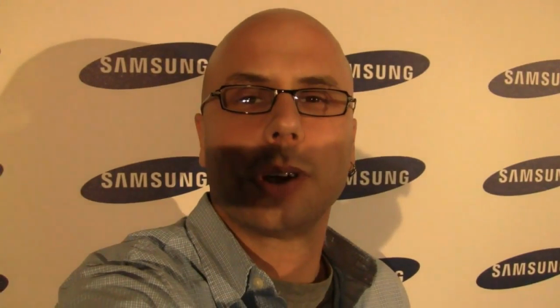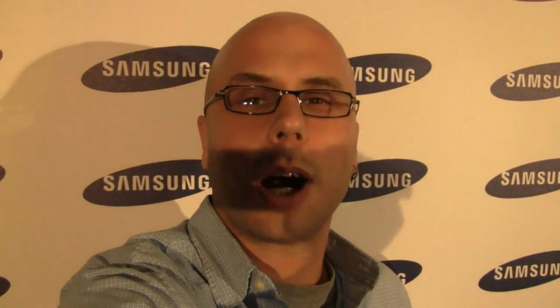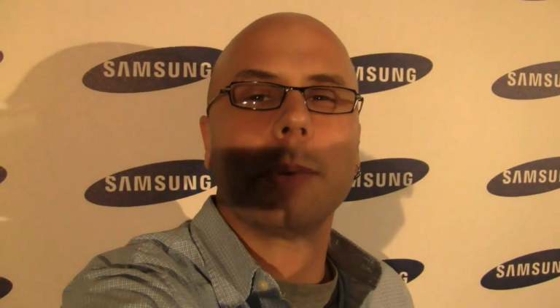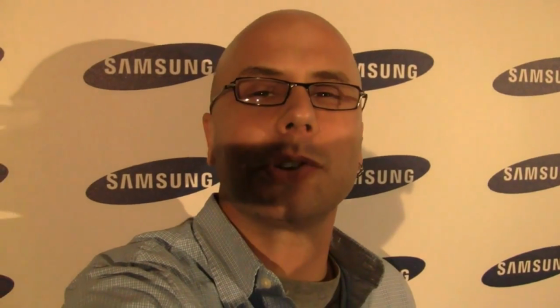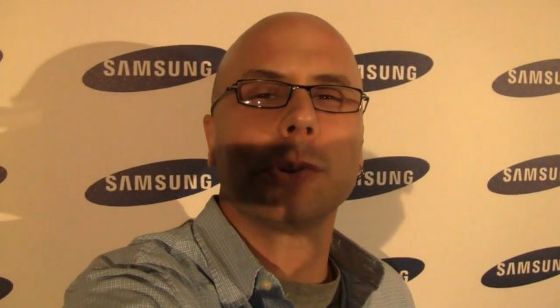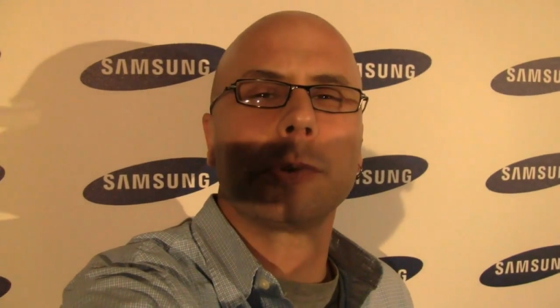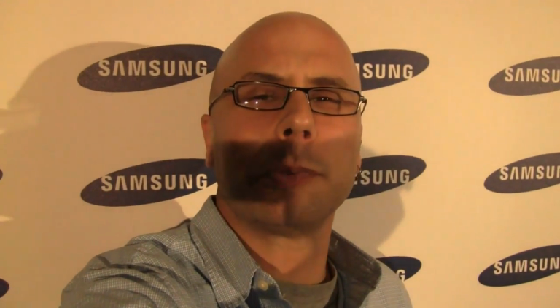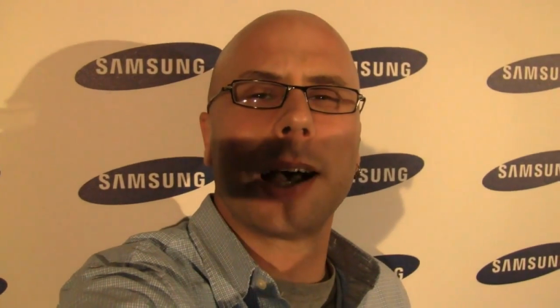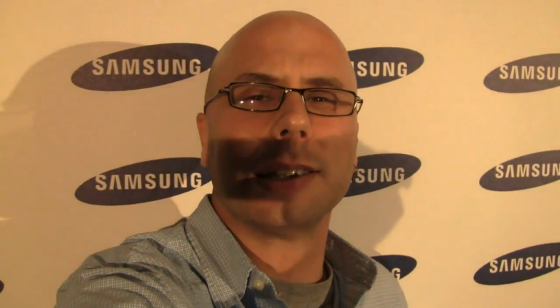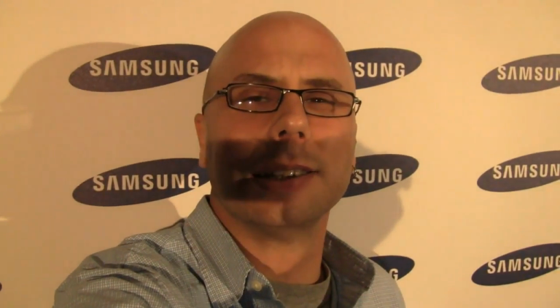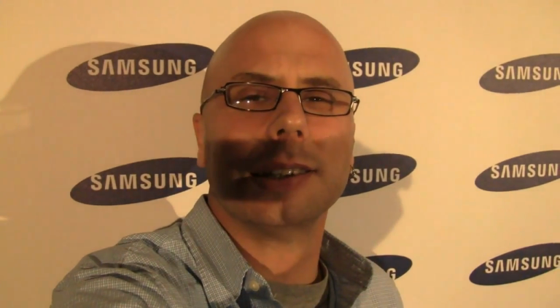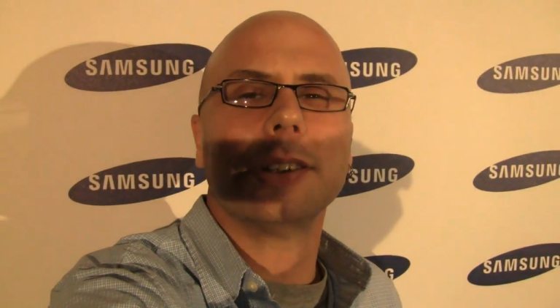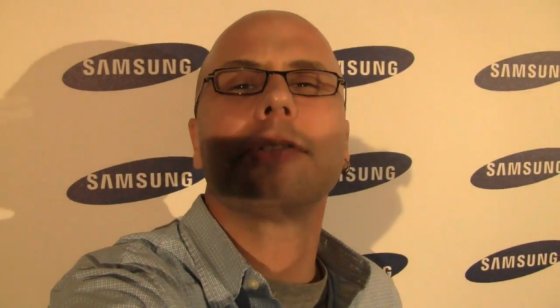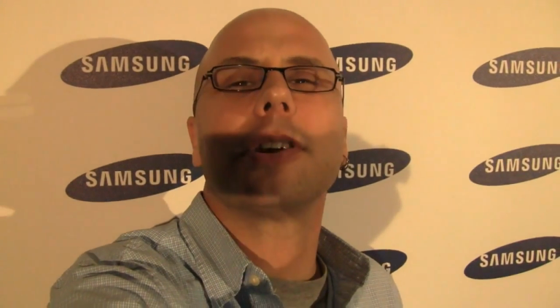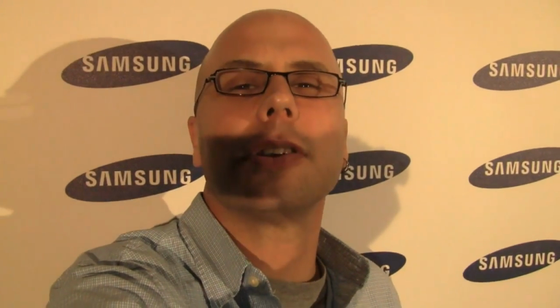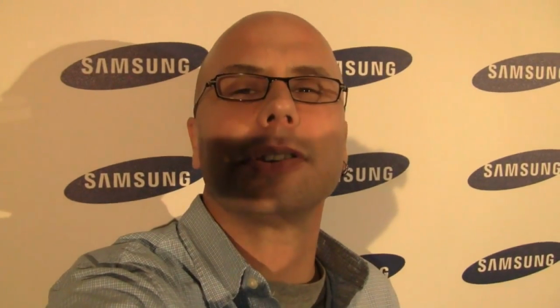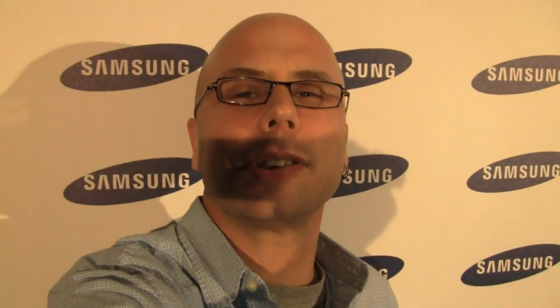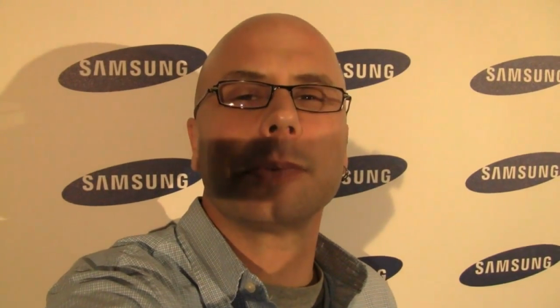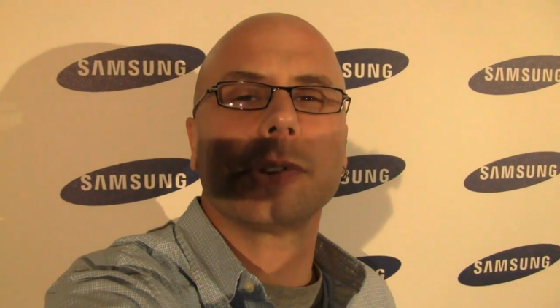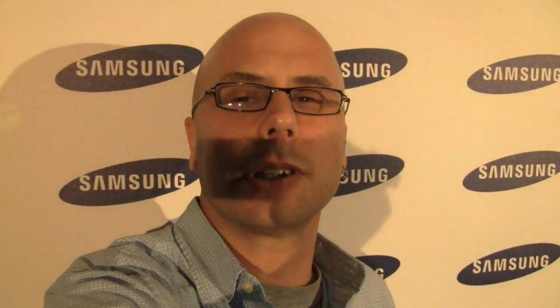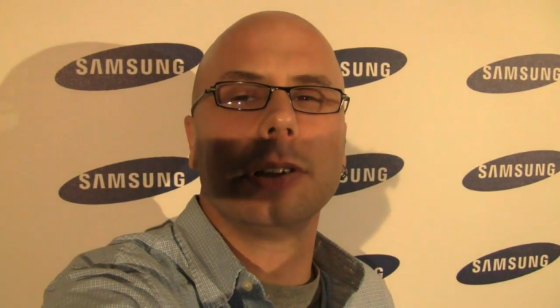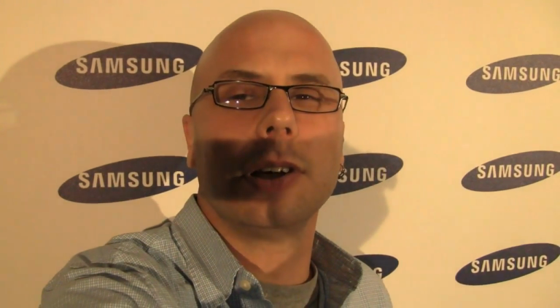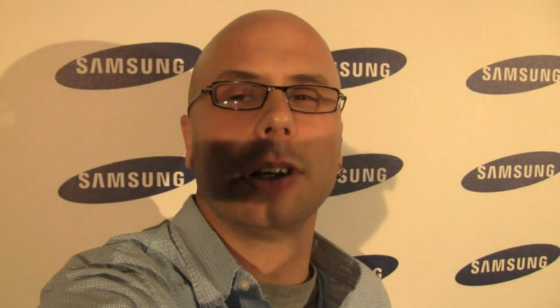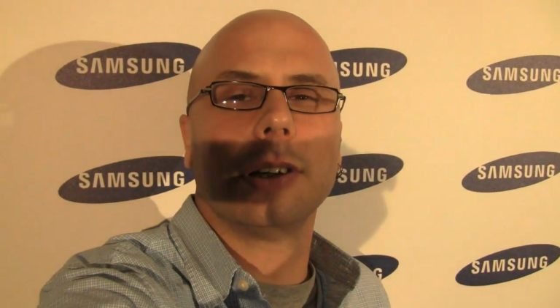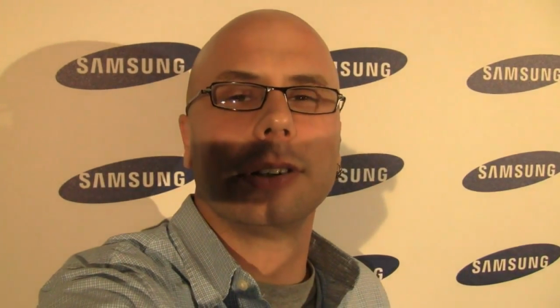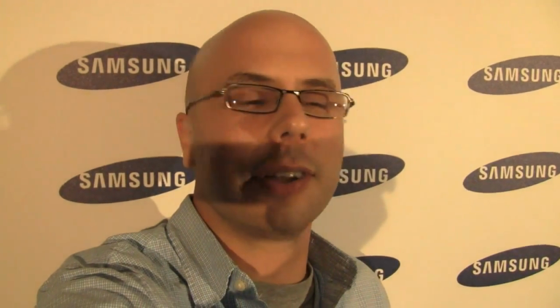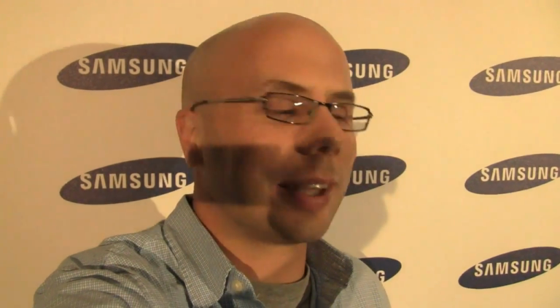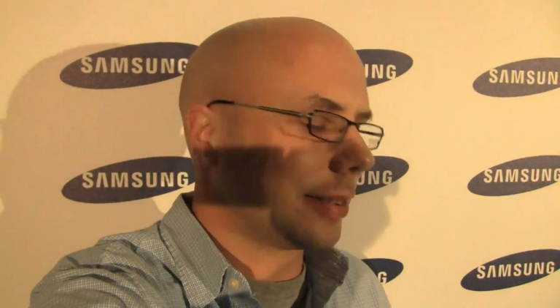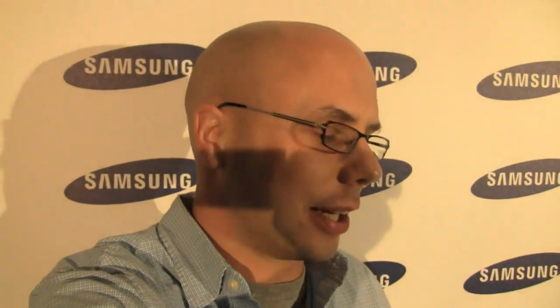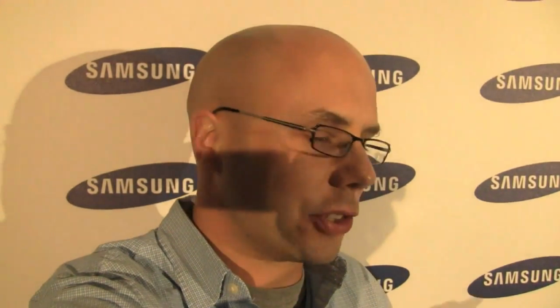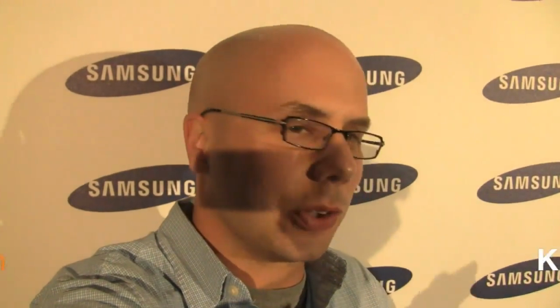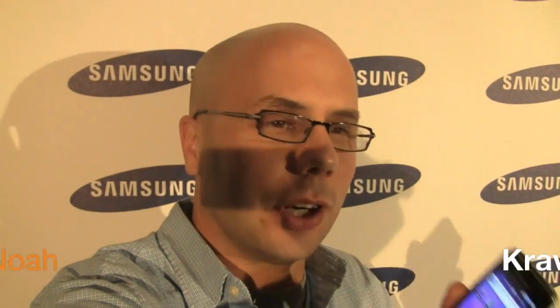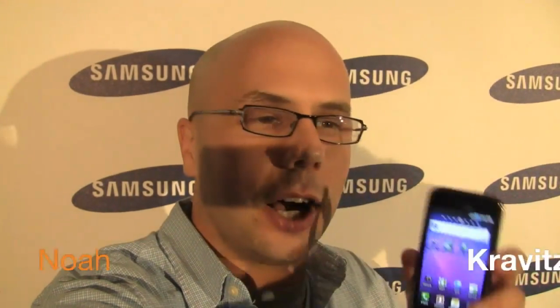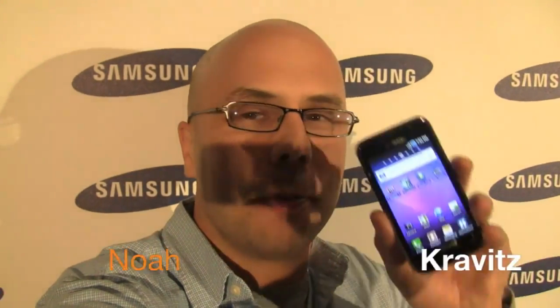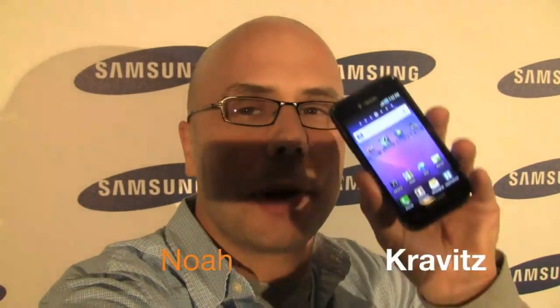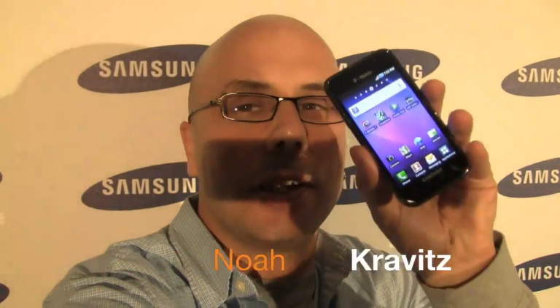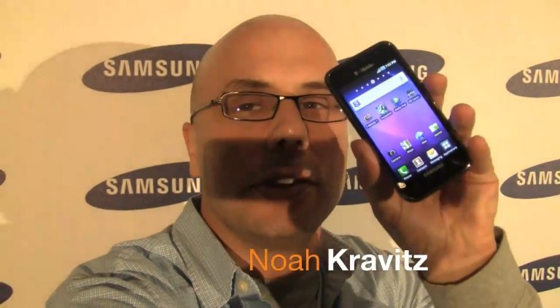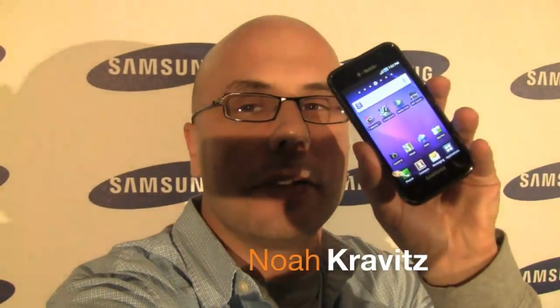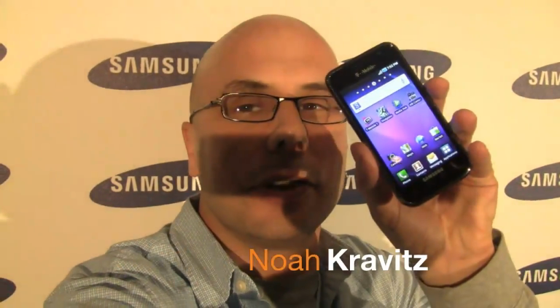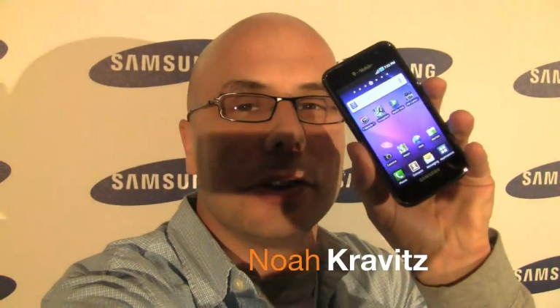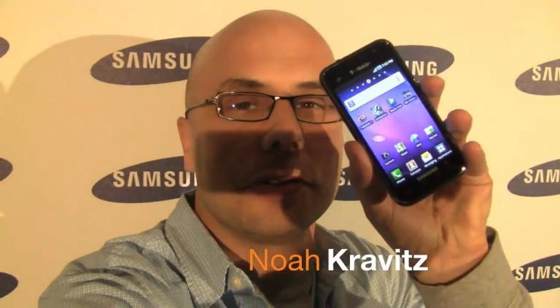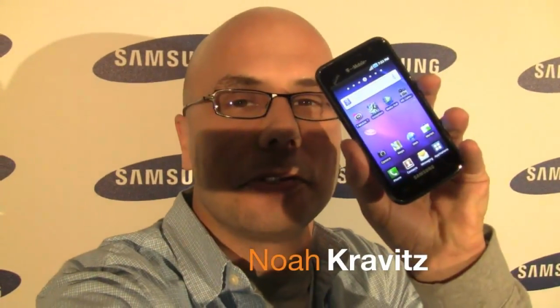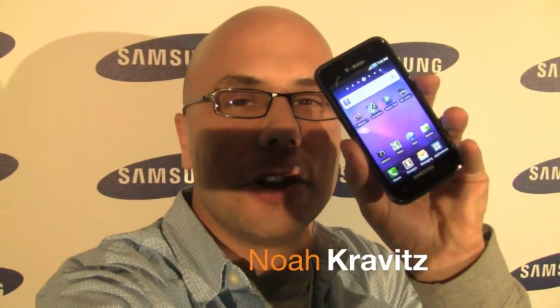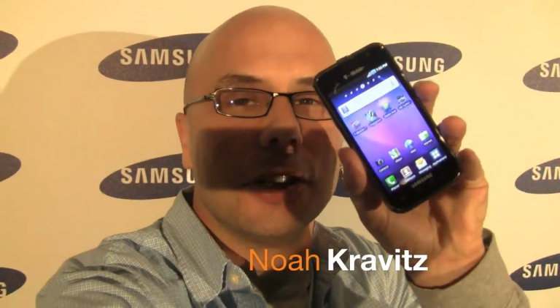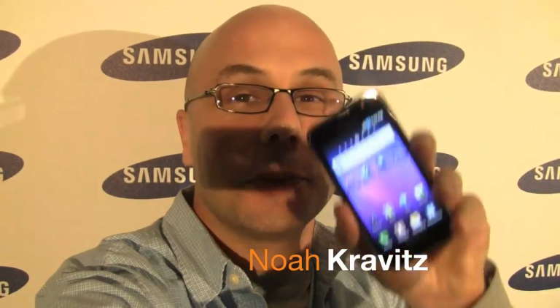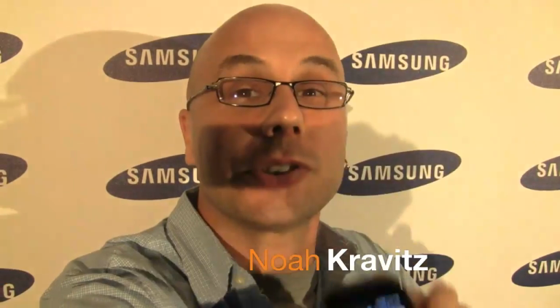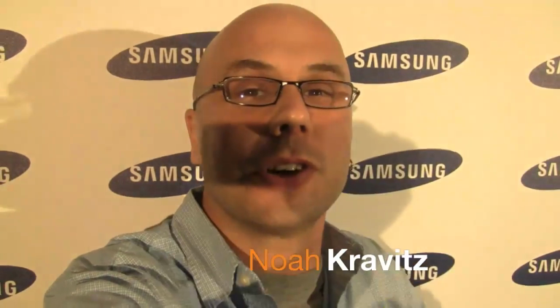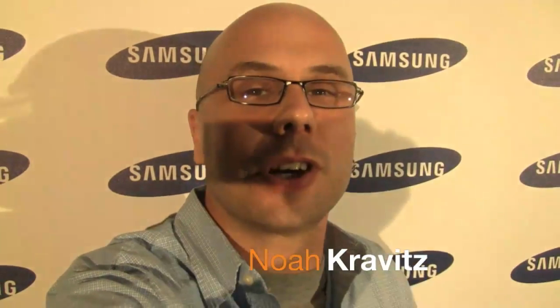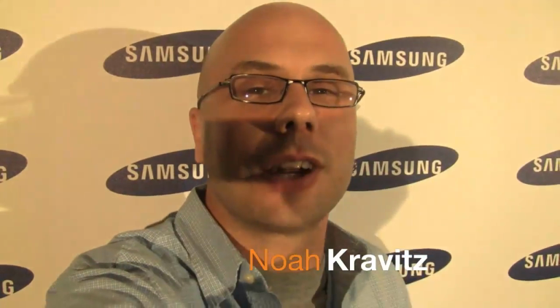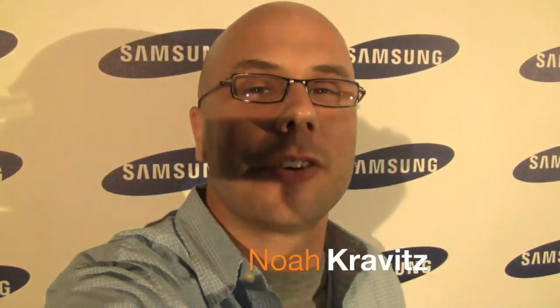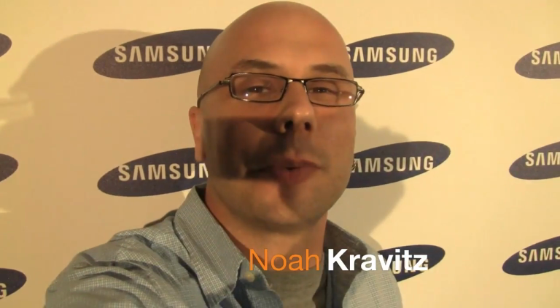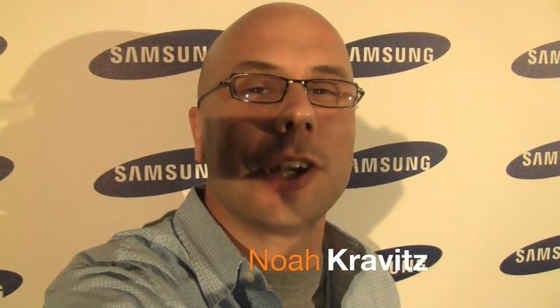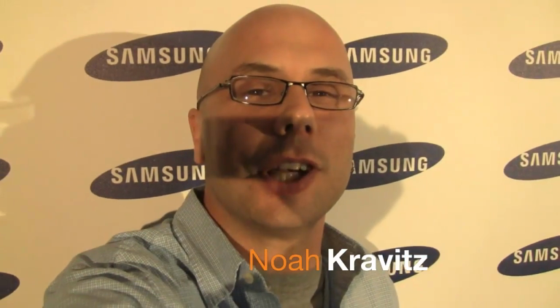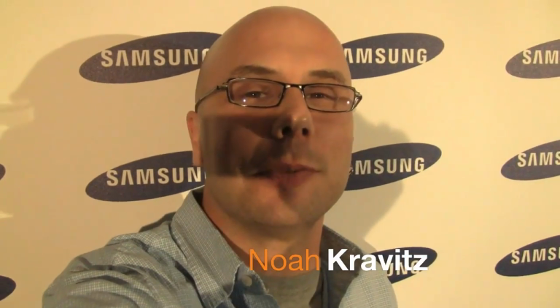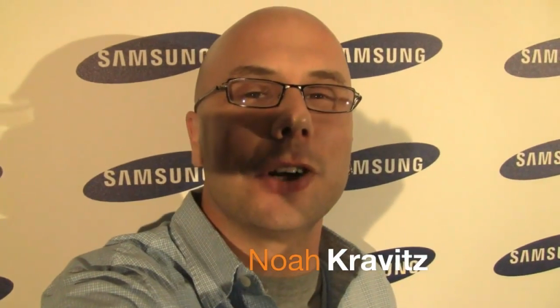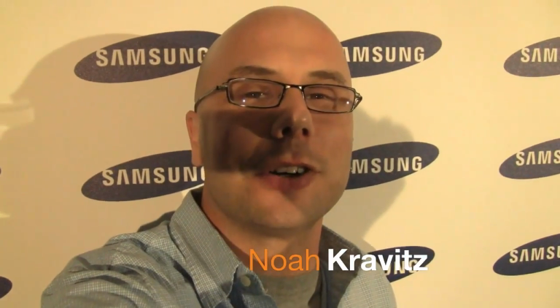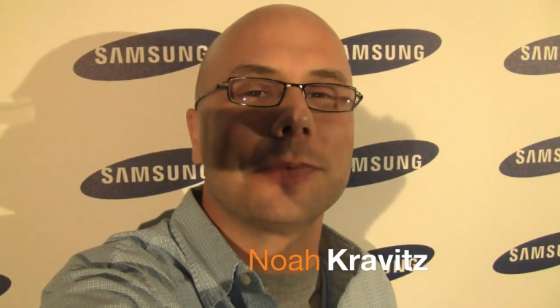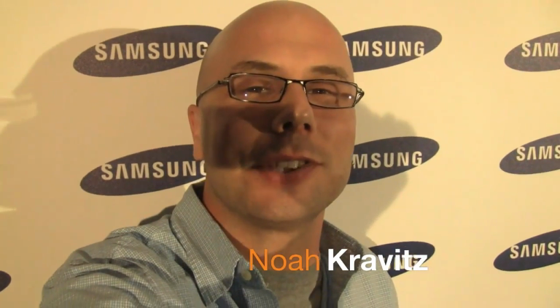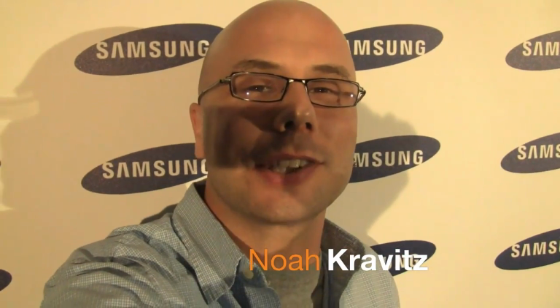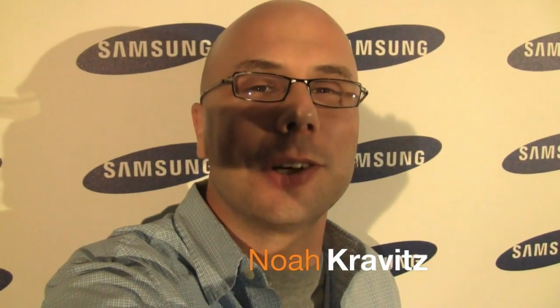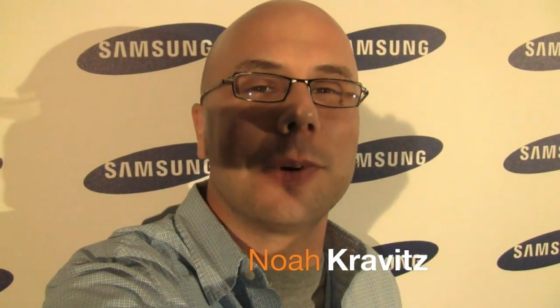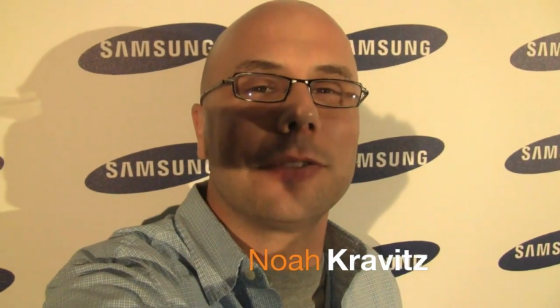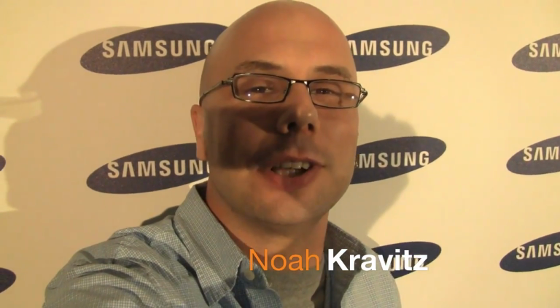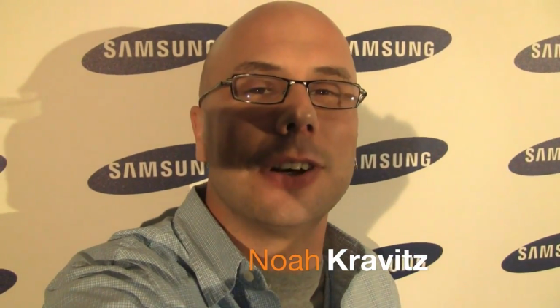I'm a supermodel in front of the Samsung logo. No, that's not true at all, but I do have their new phone. What's going on everybody? I'm Noah from Technobuffalo.